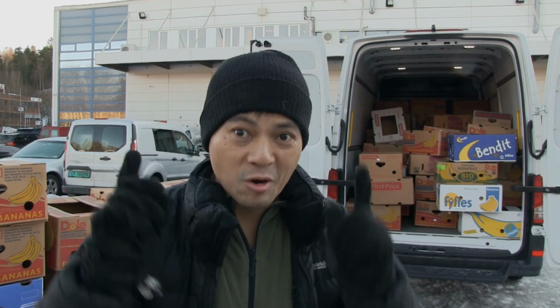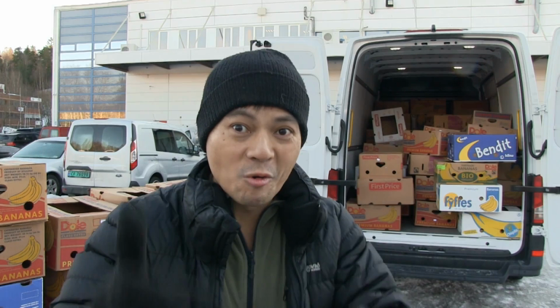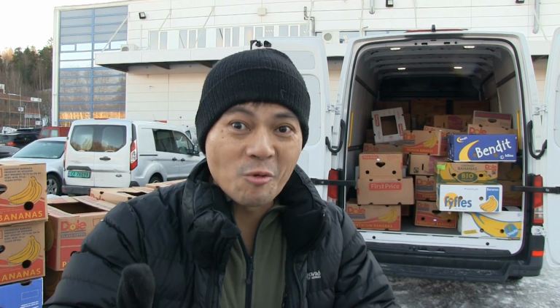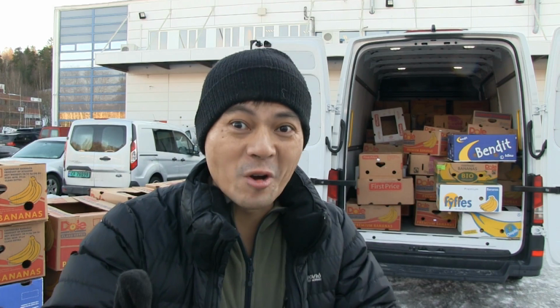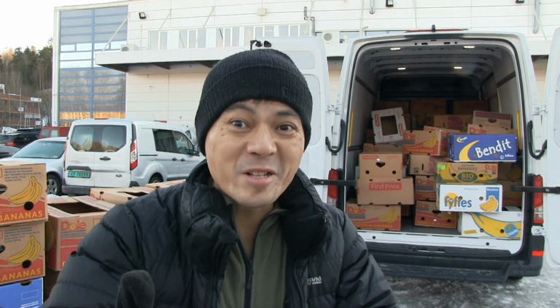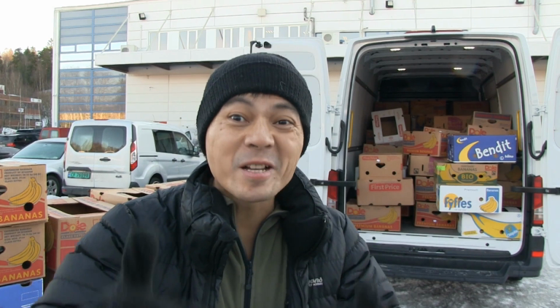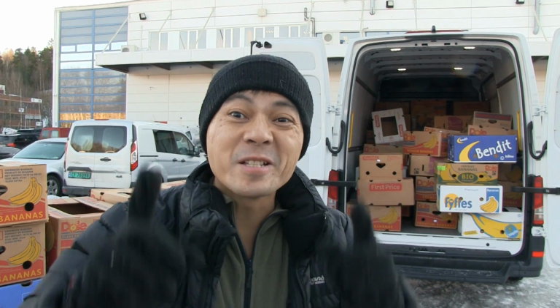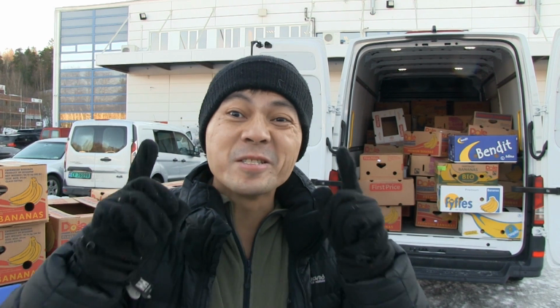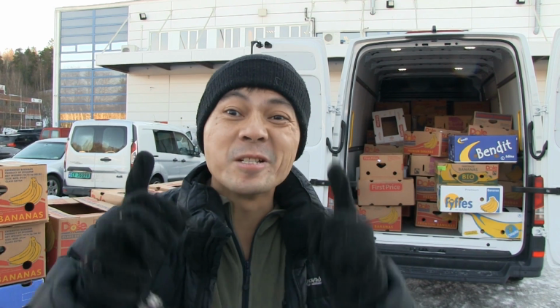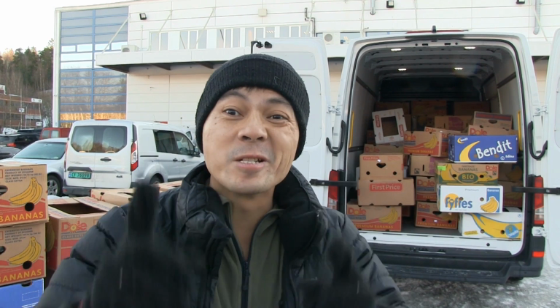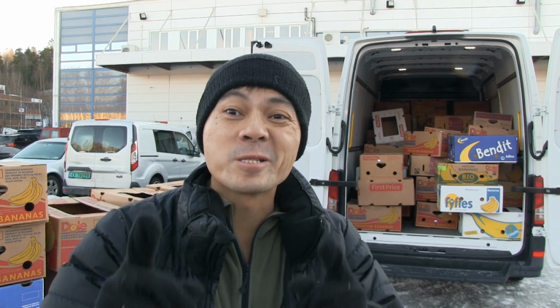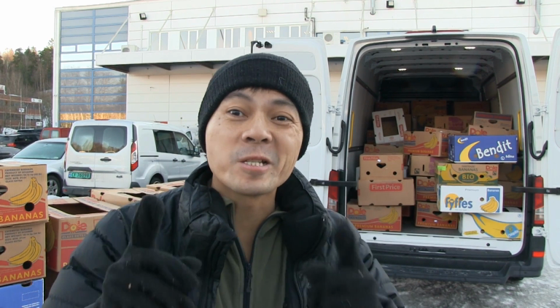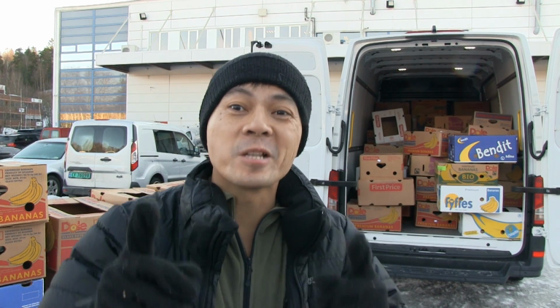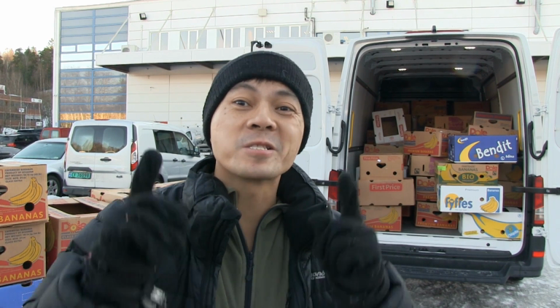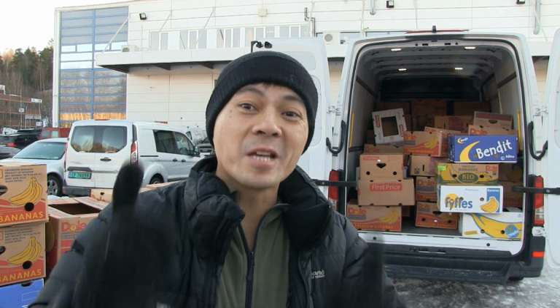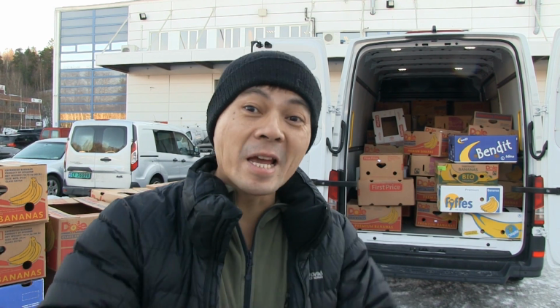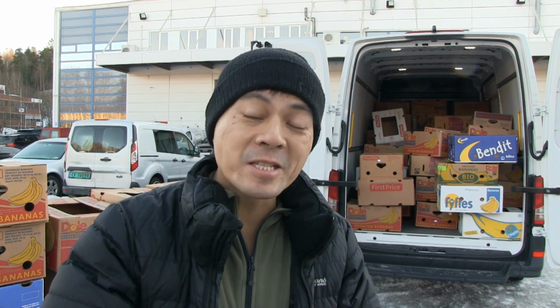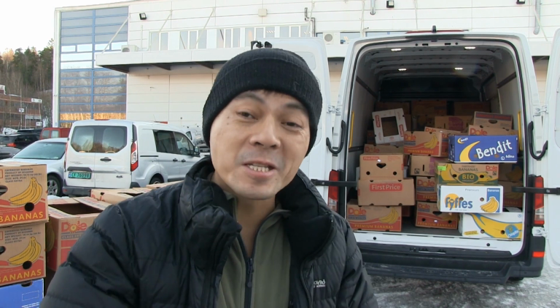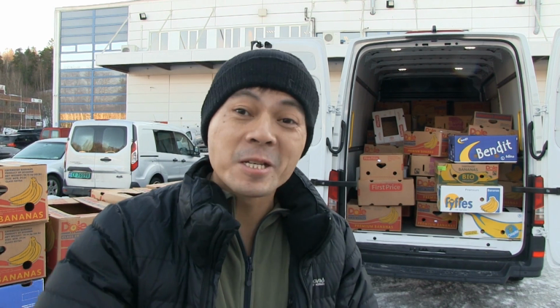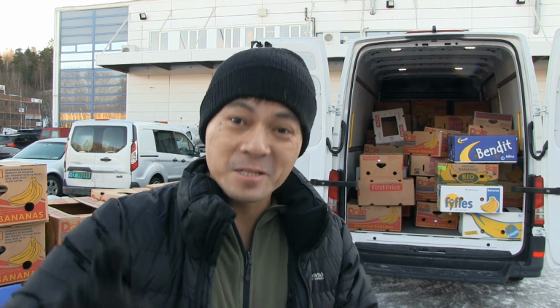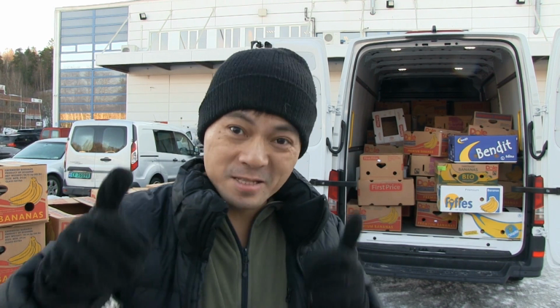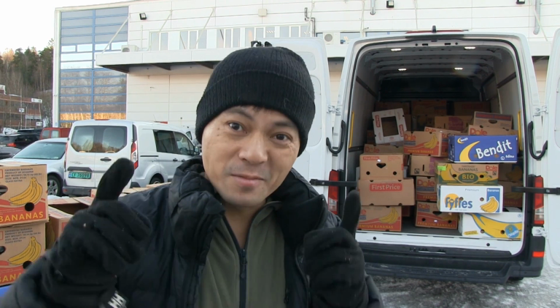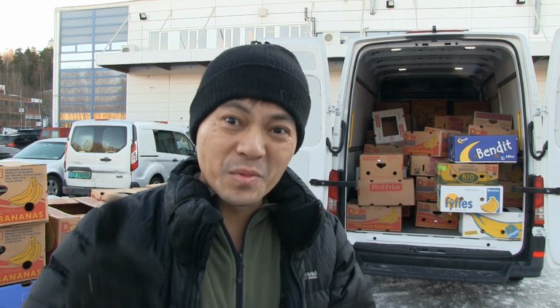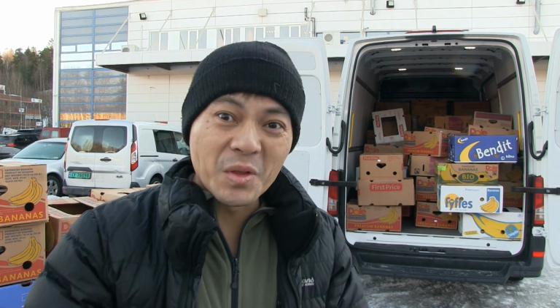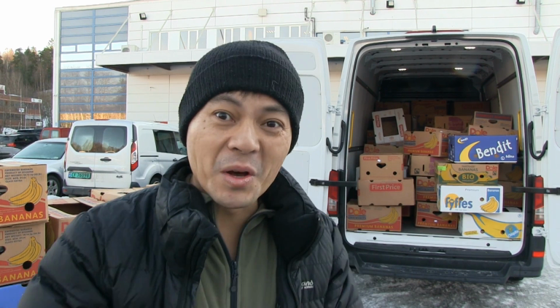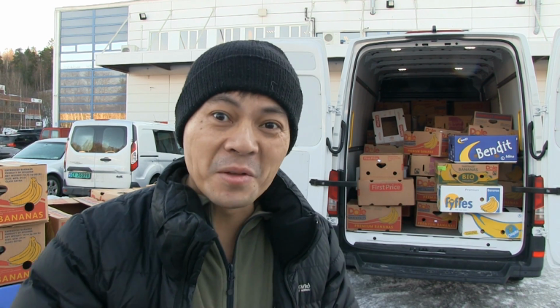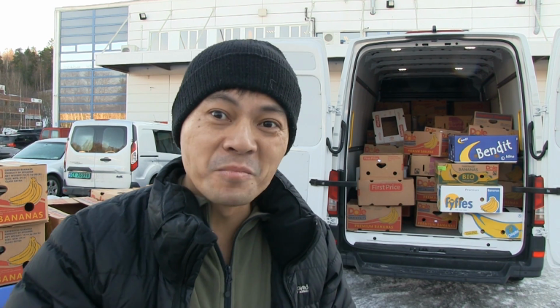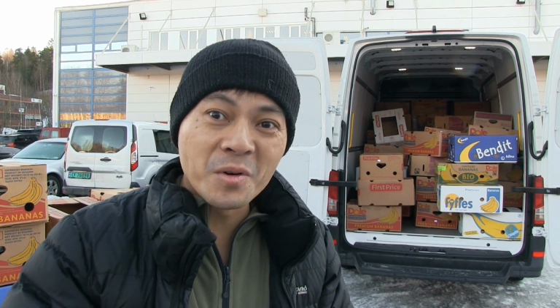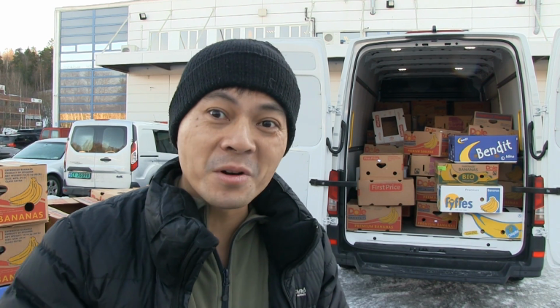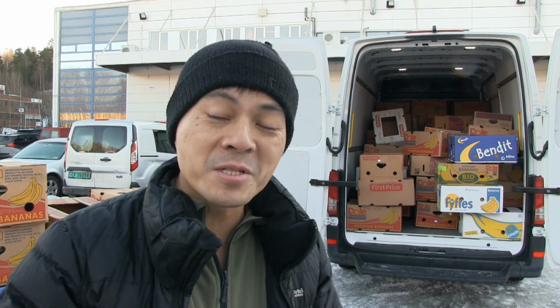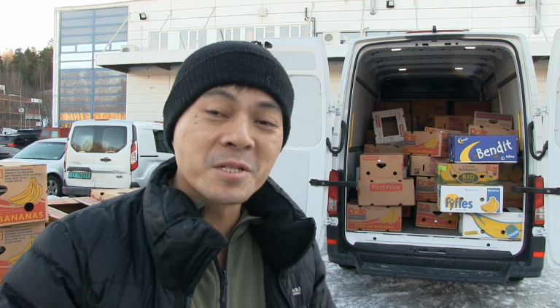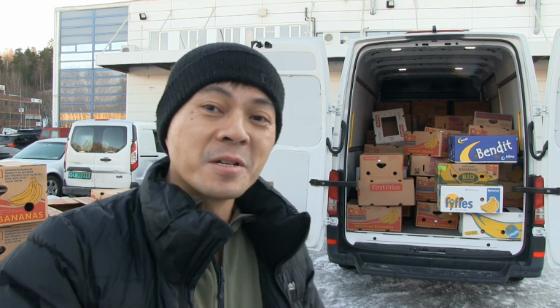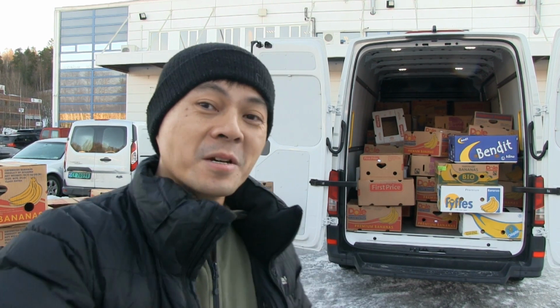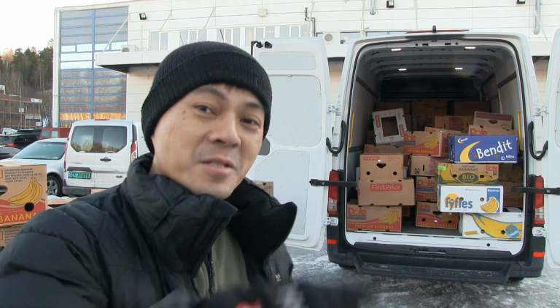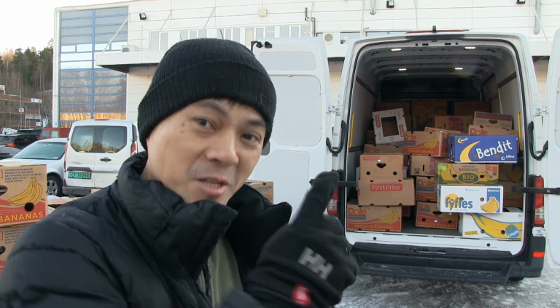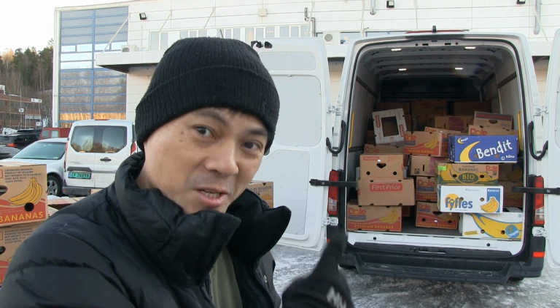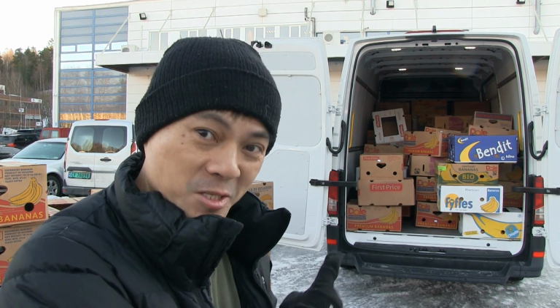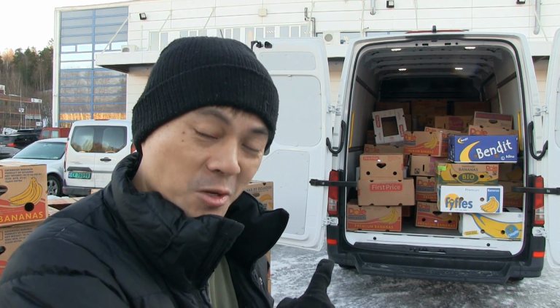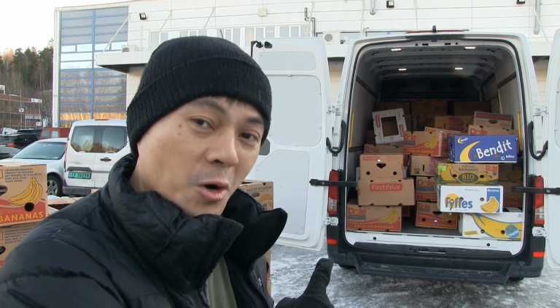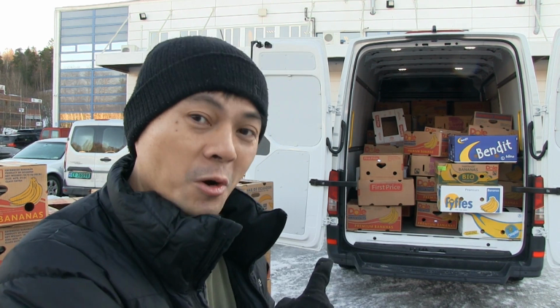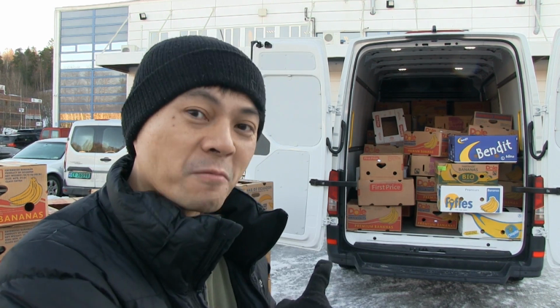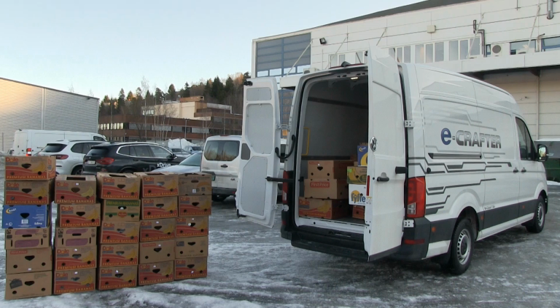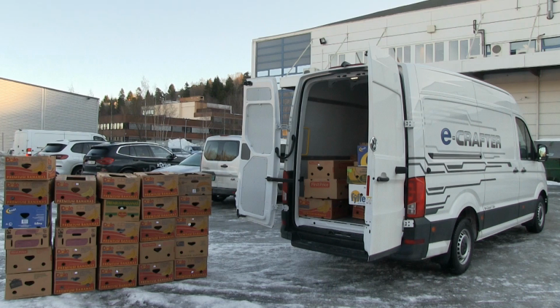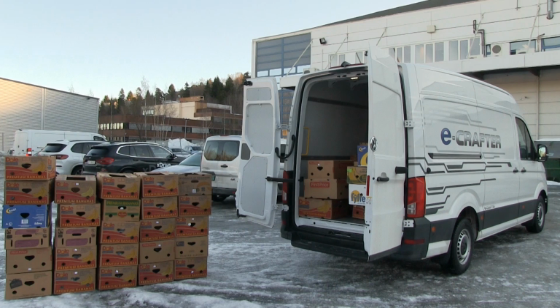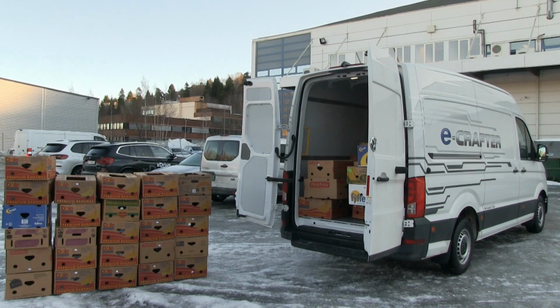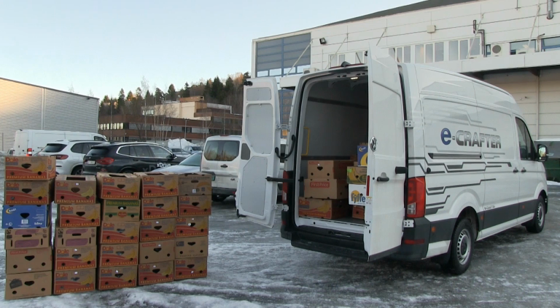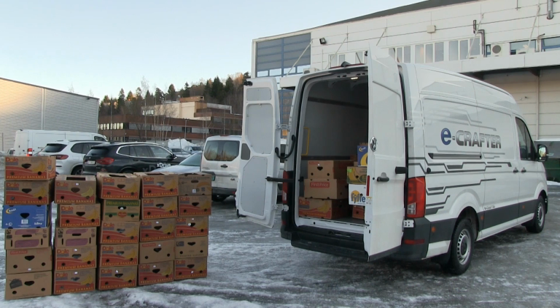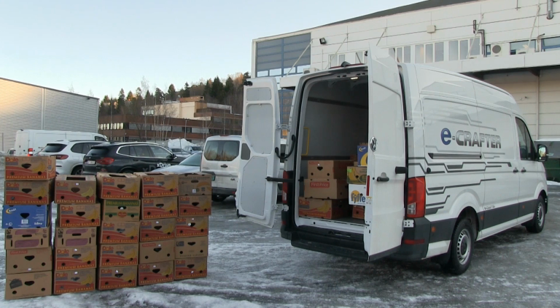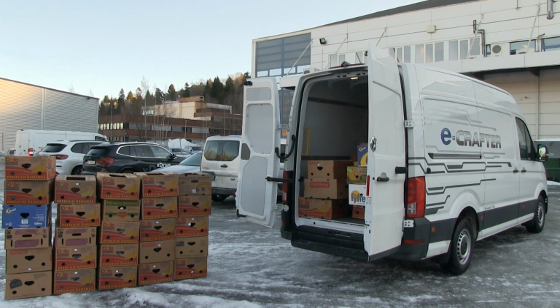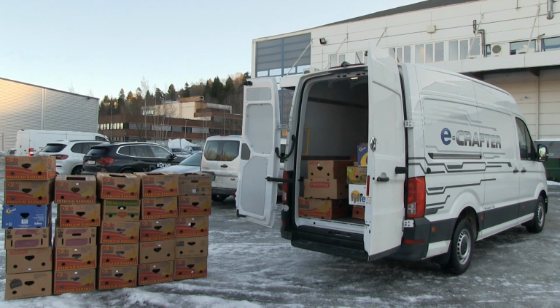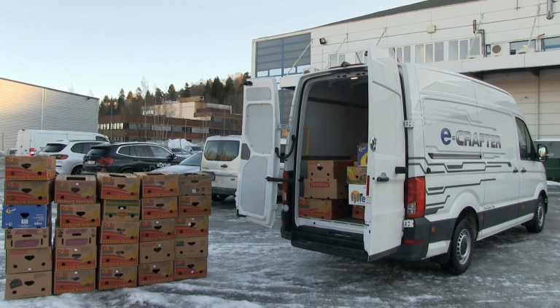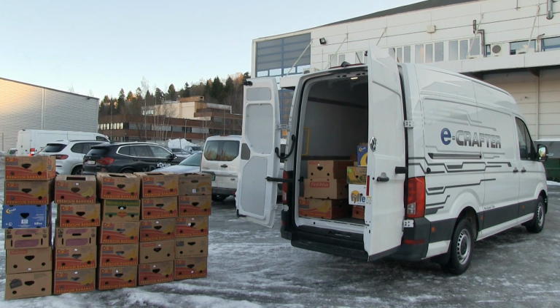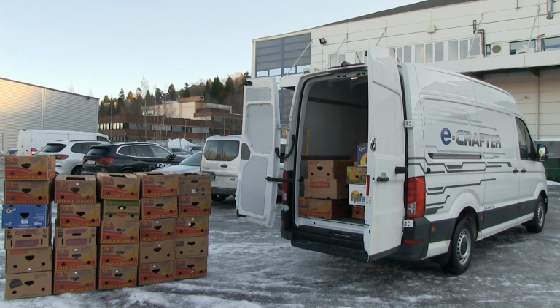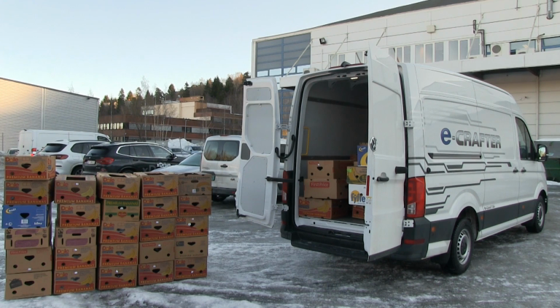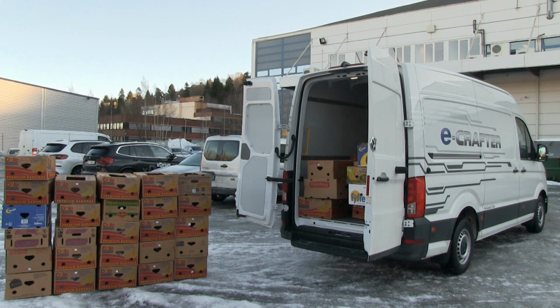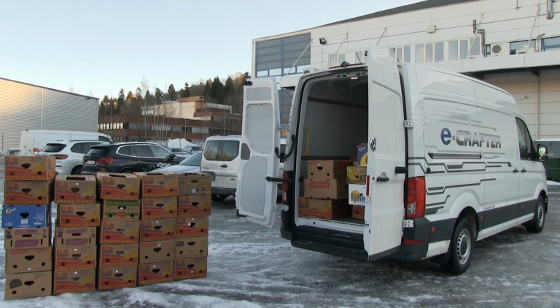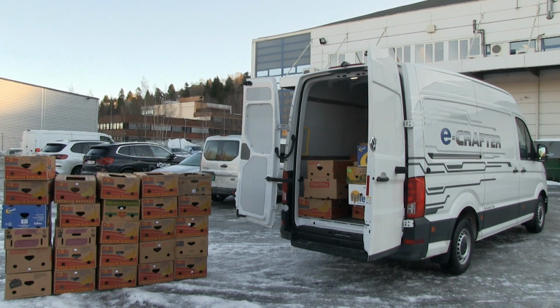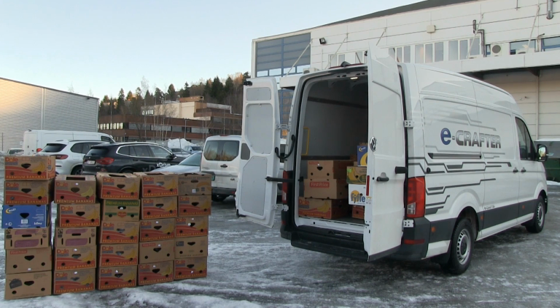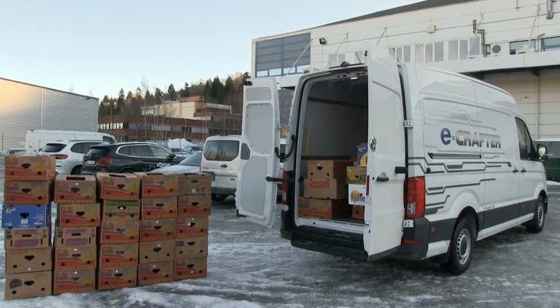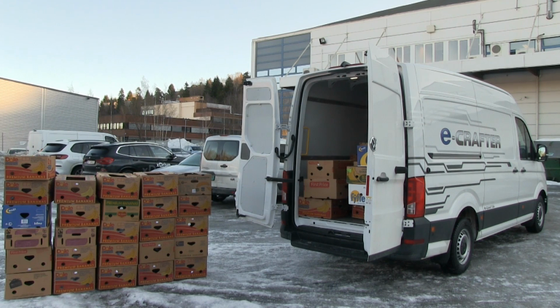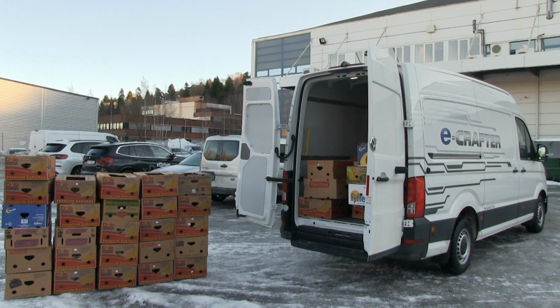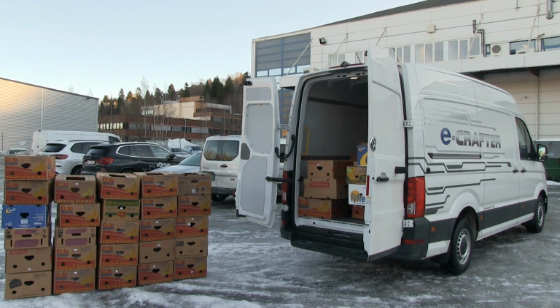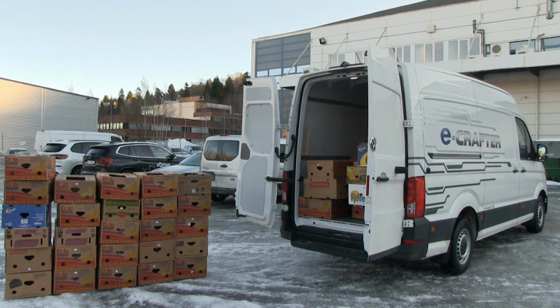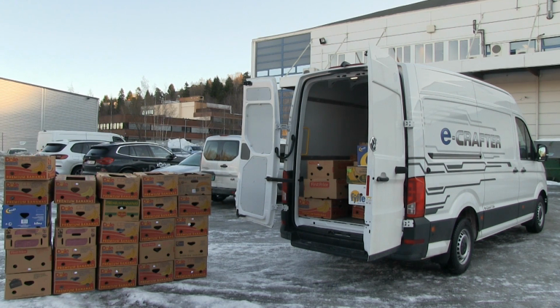All right, this is it. The banana box test of the Volkswagen eCrafter.